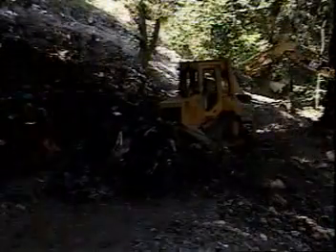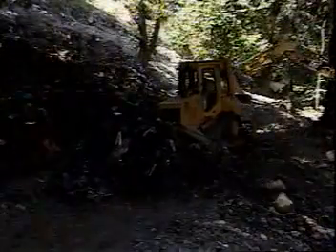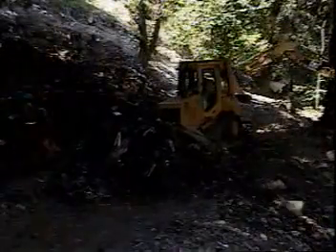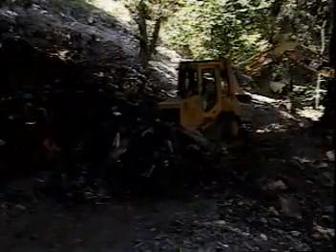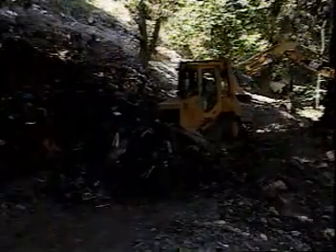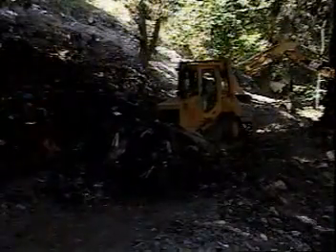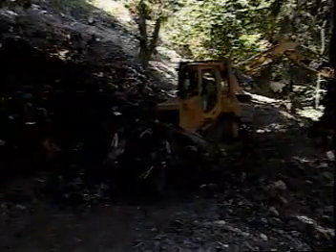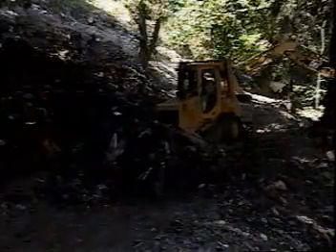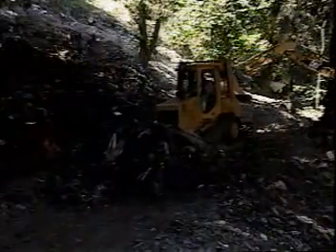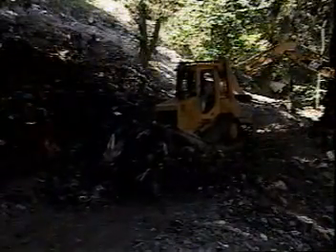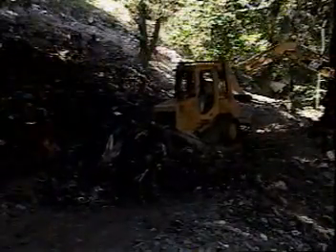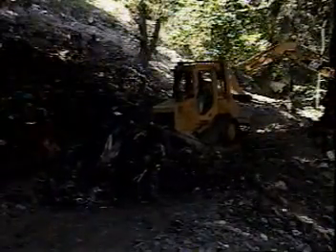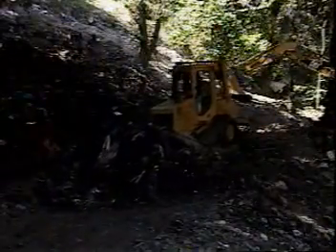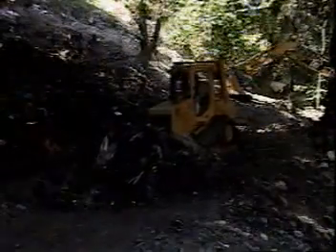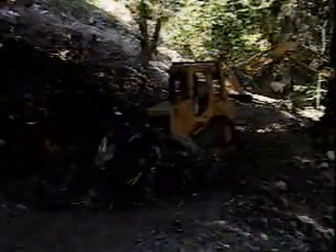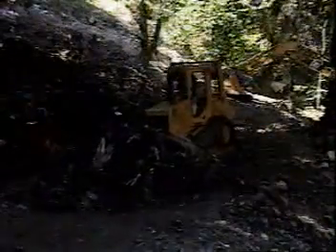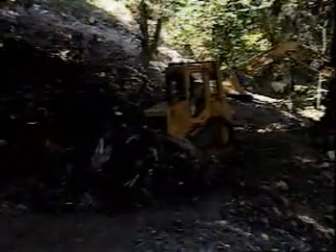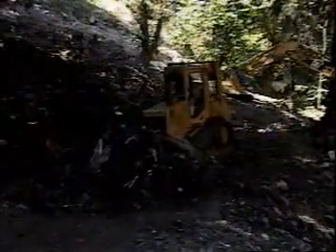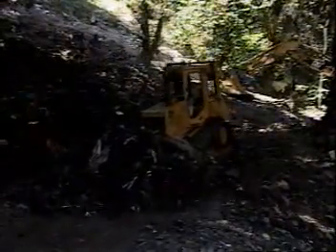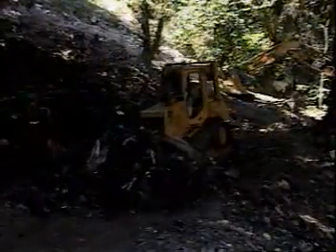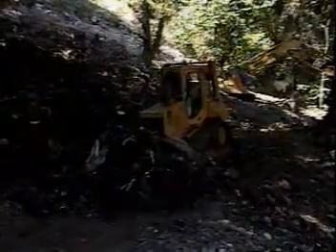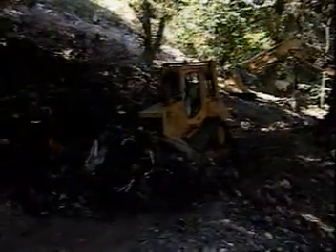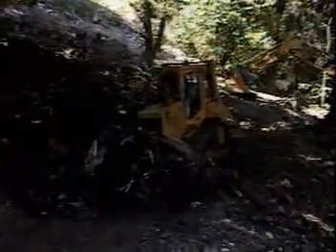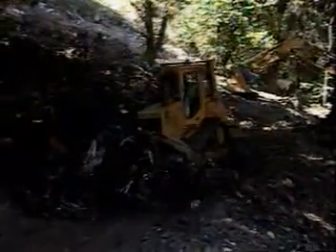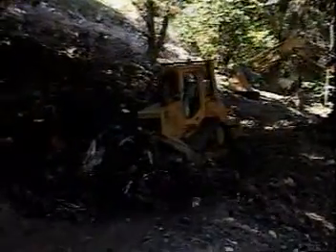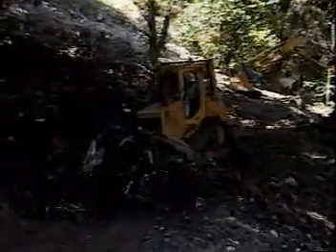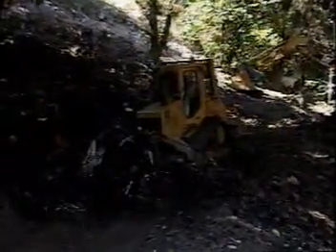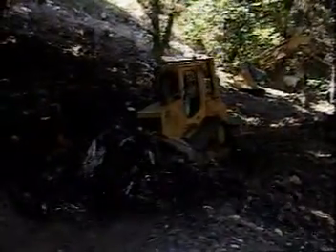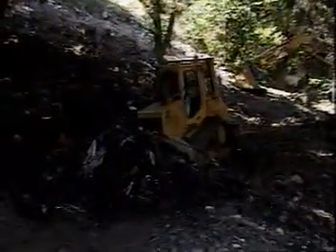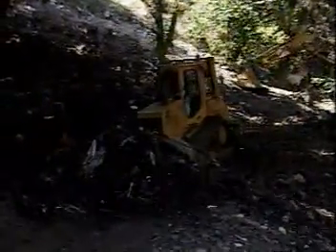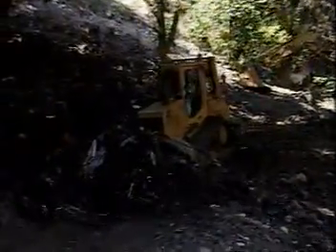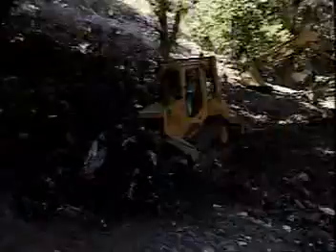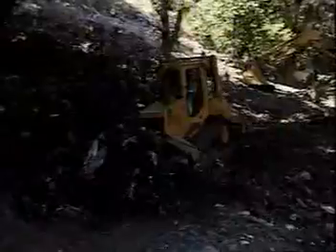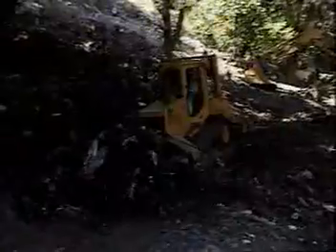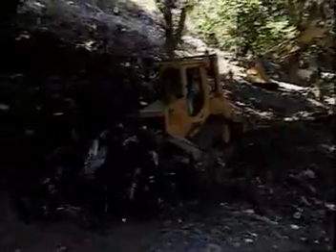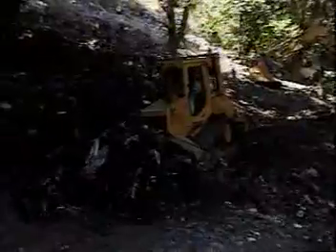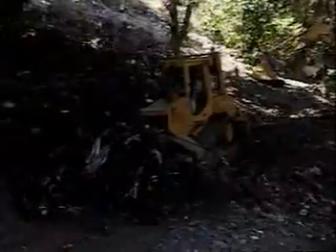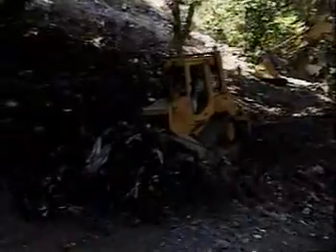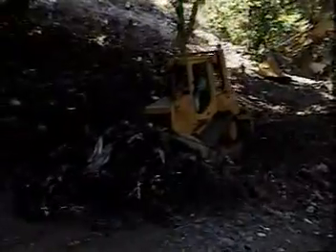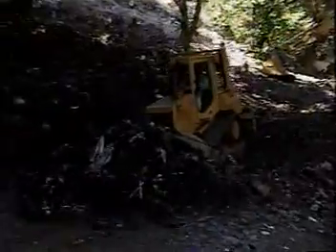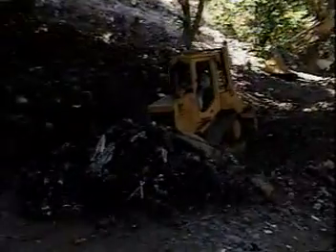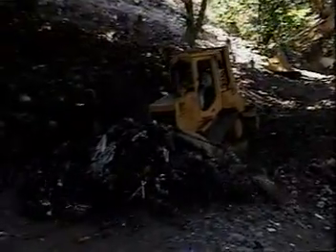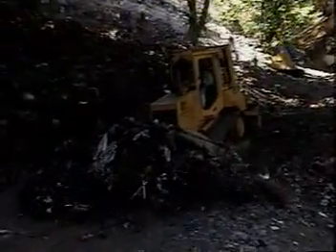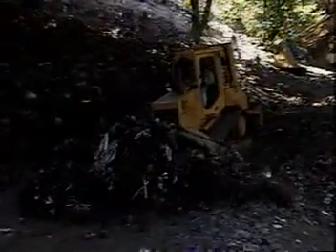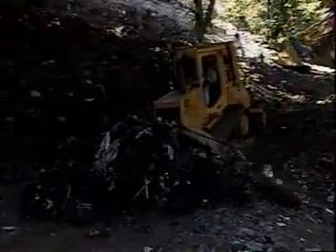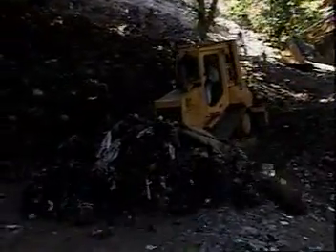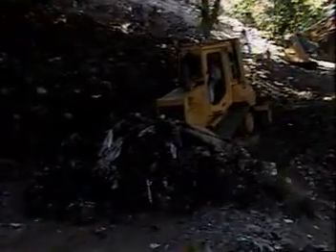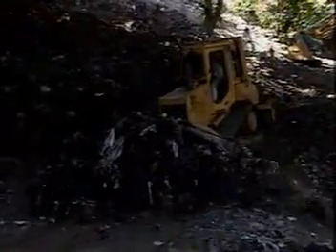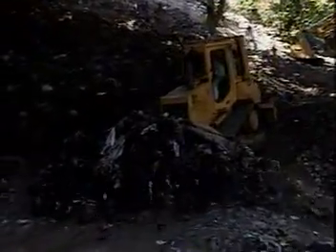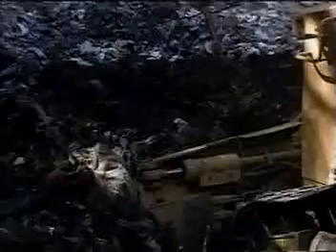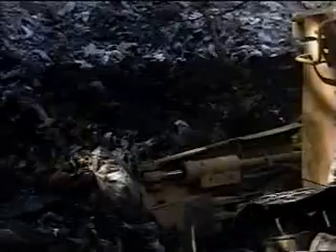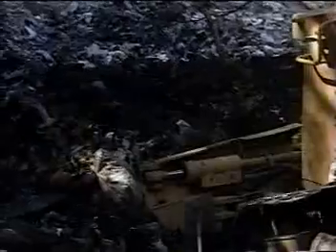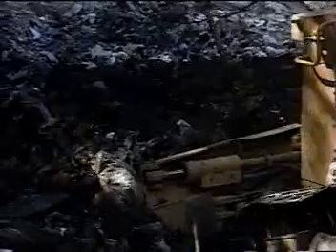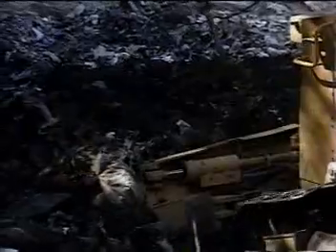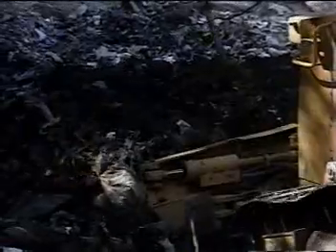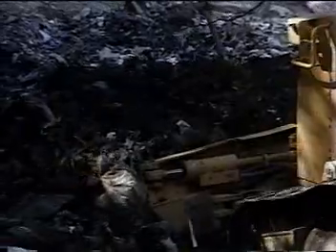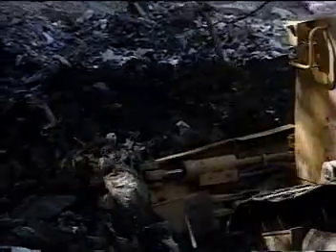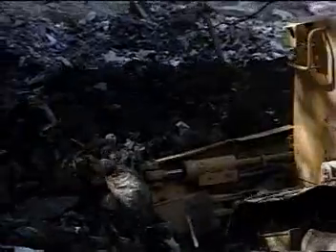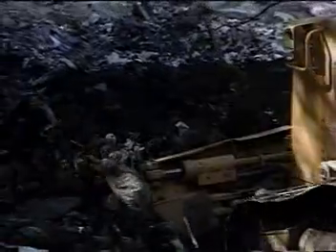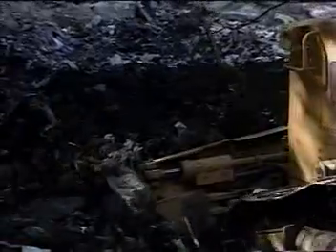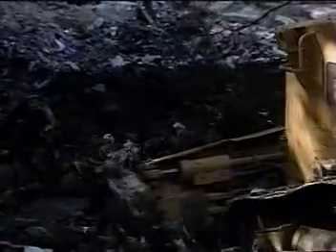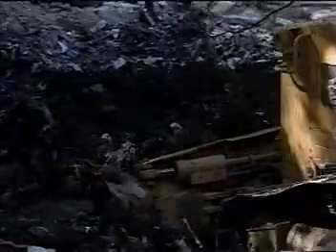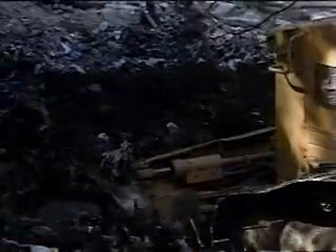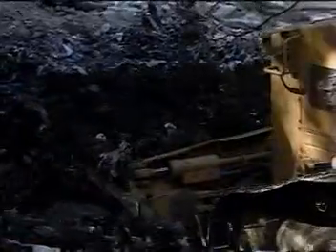After enough material was stockpiled near the bottom of the slope, the debris was moved down the remainder of the hill using more traditional techniques.